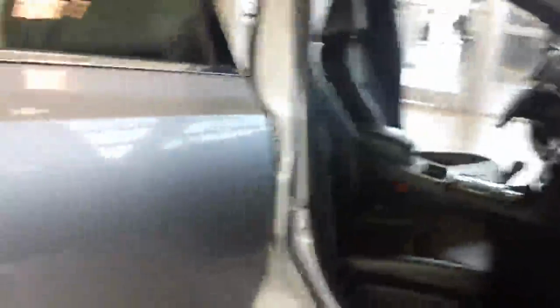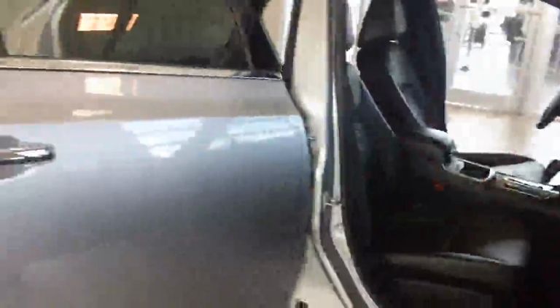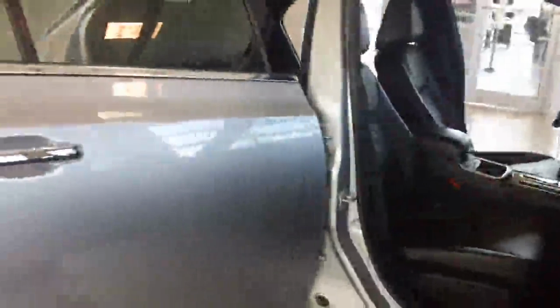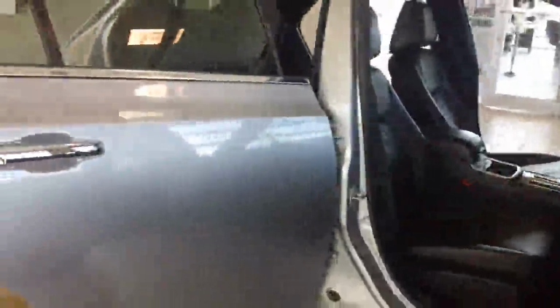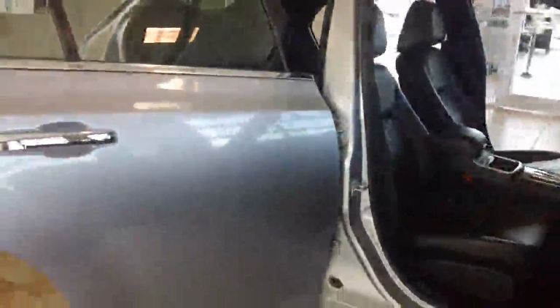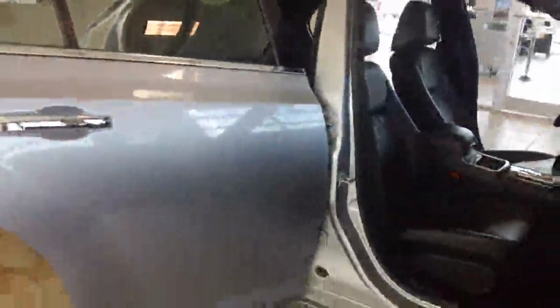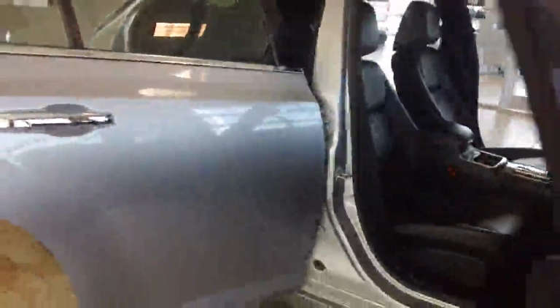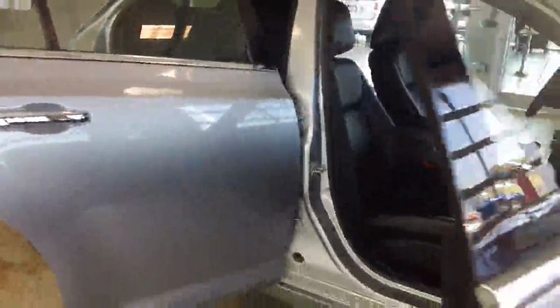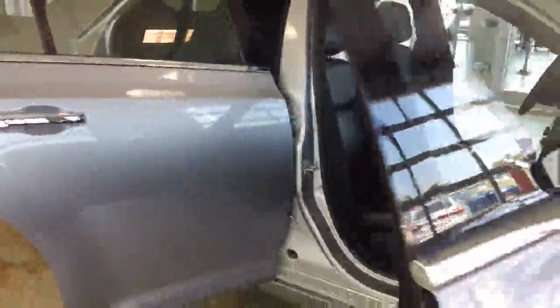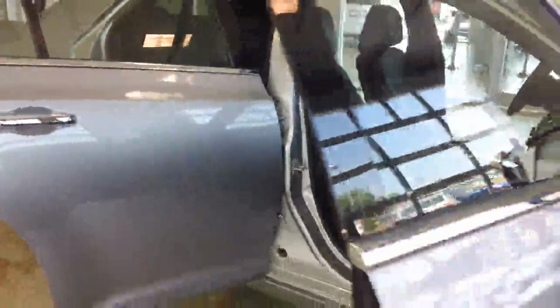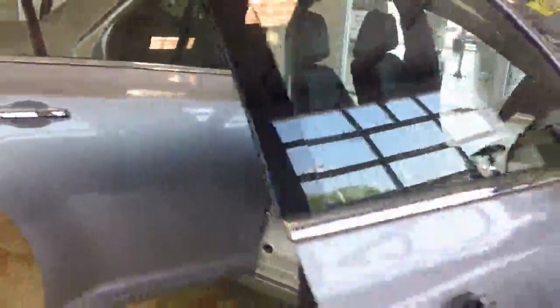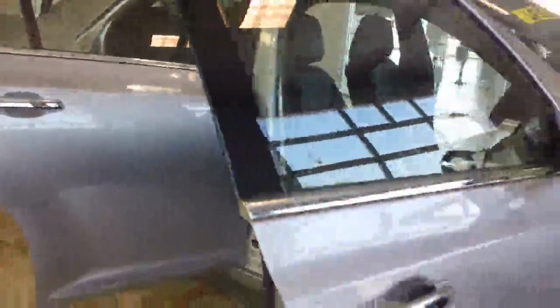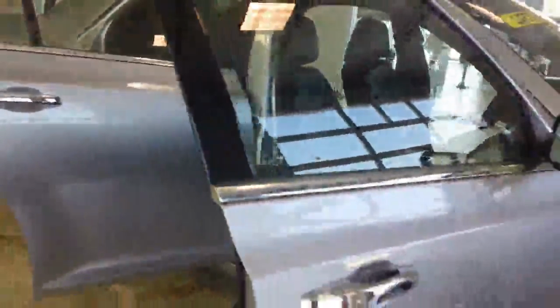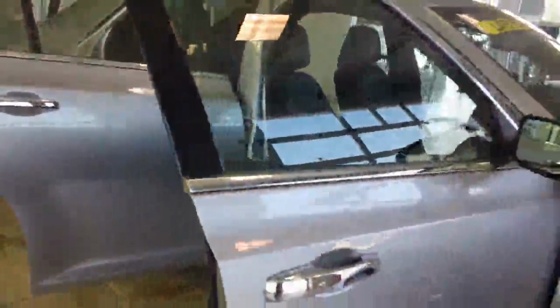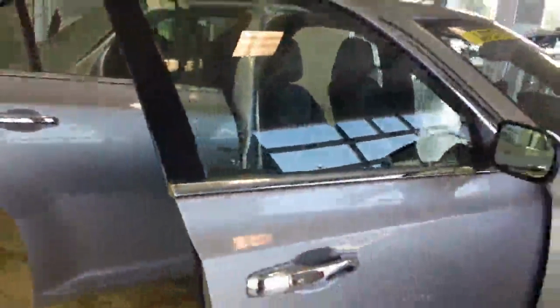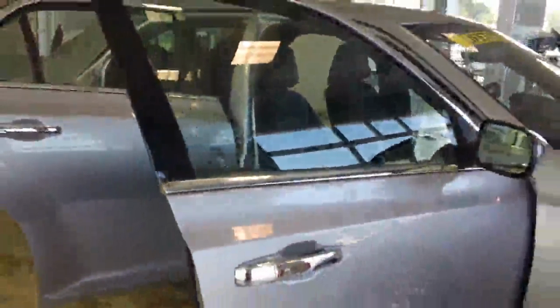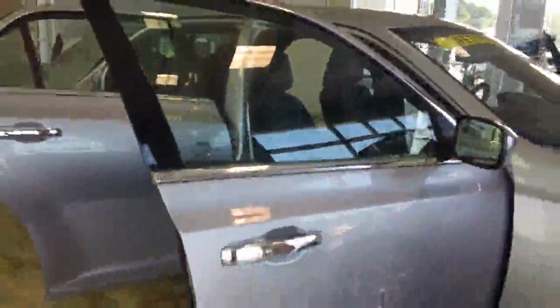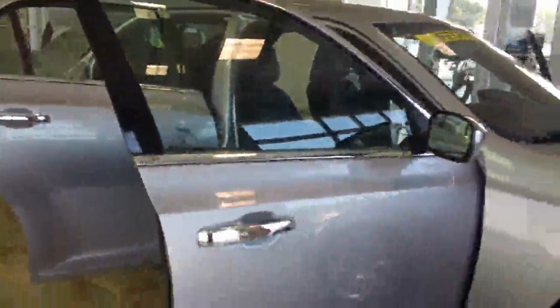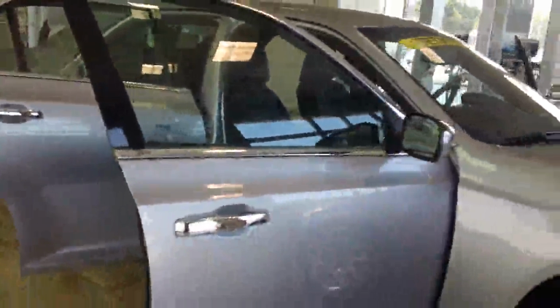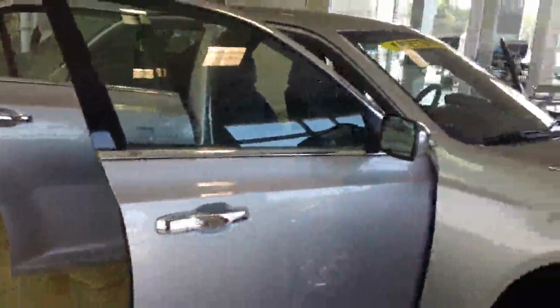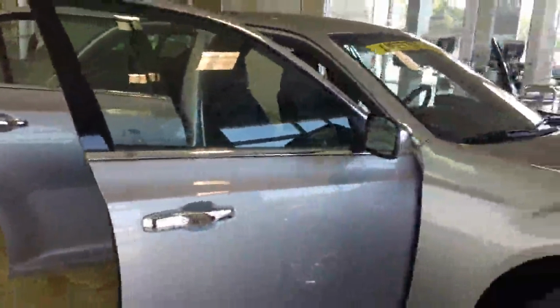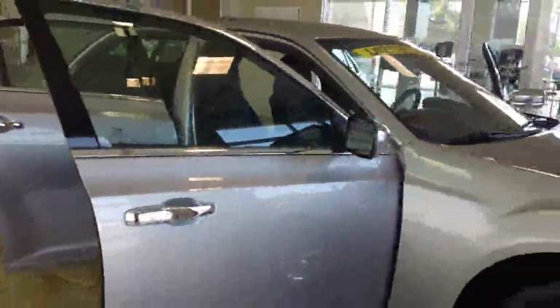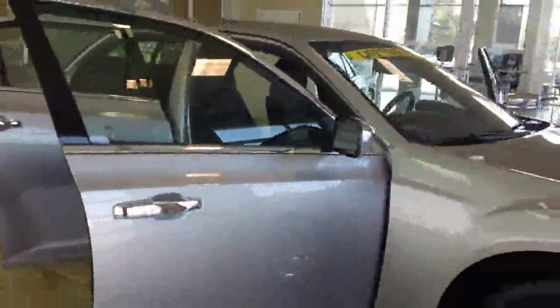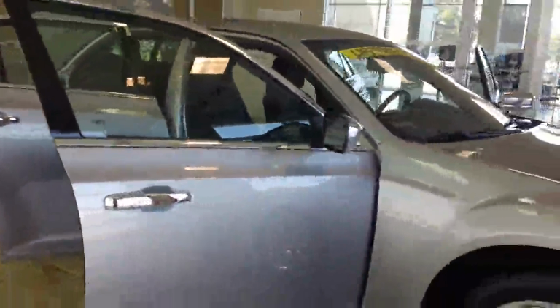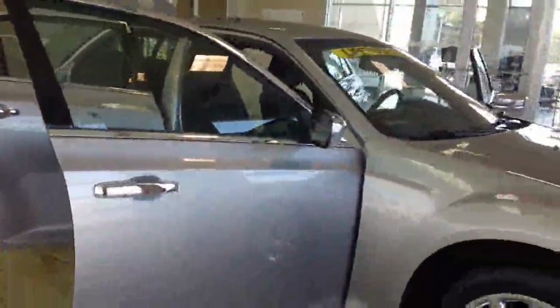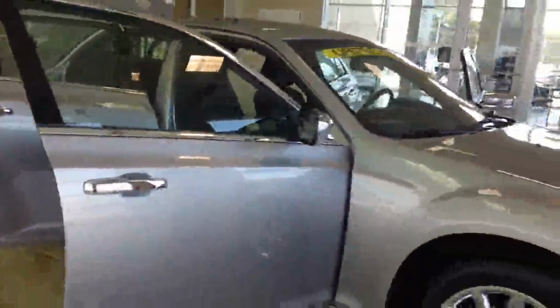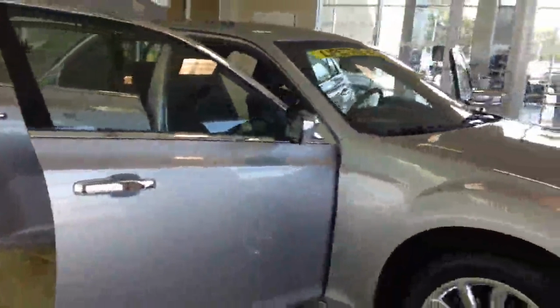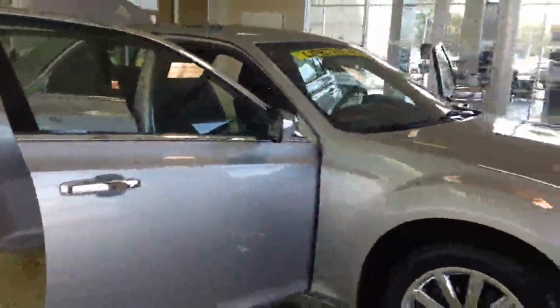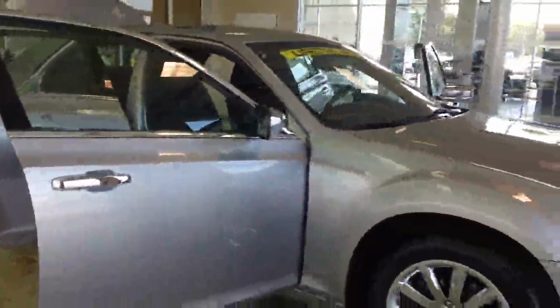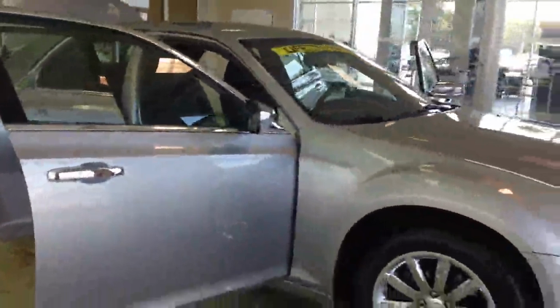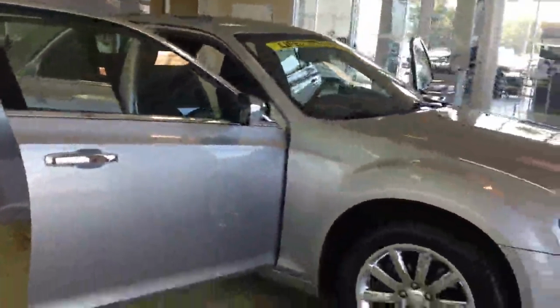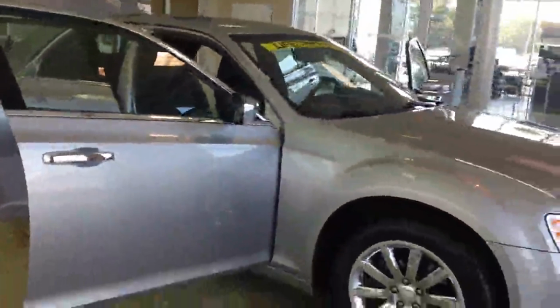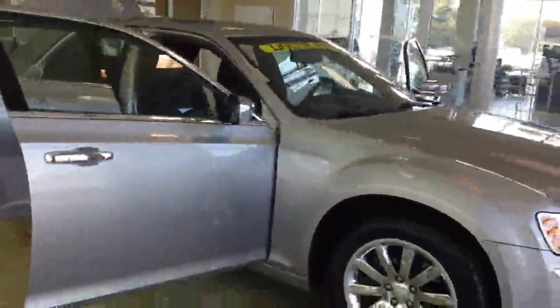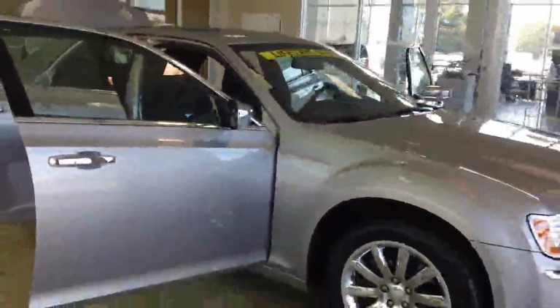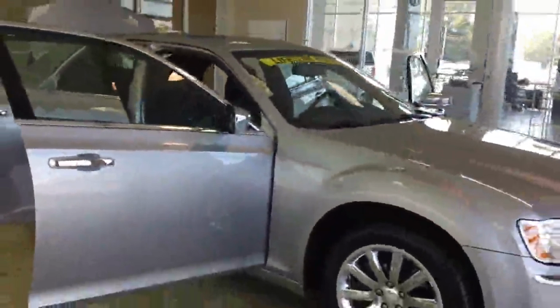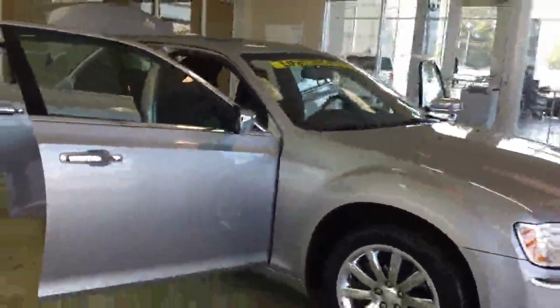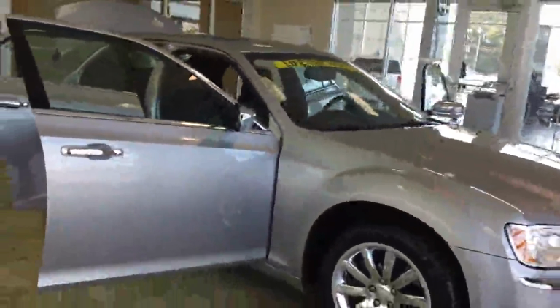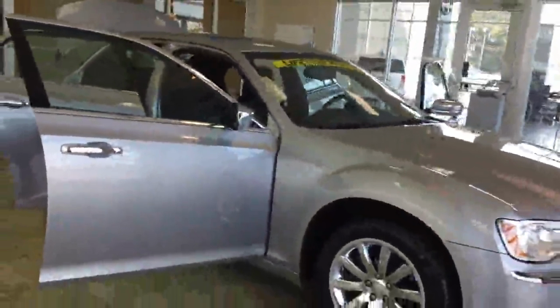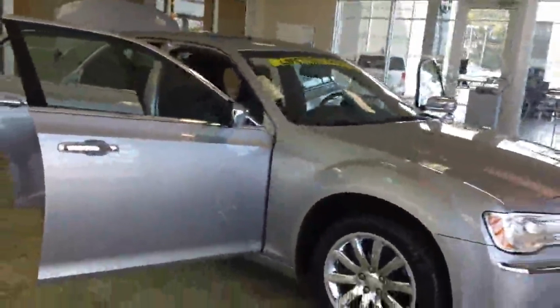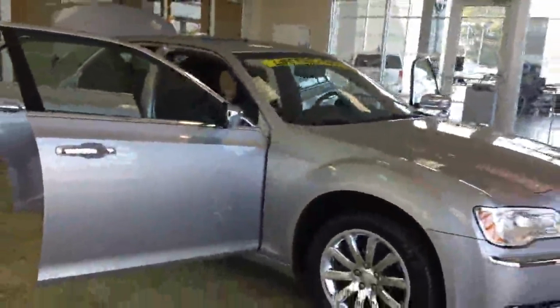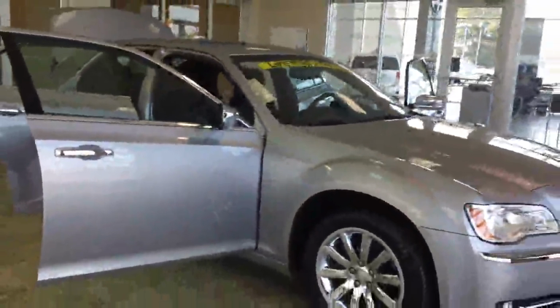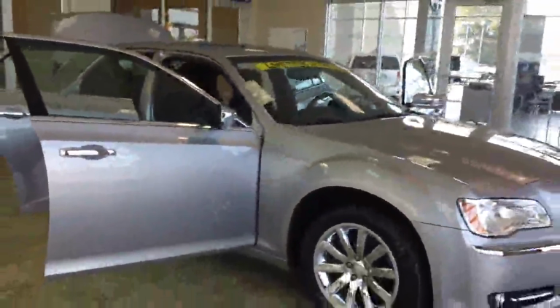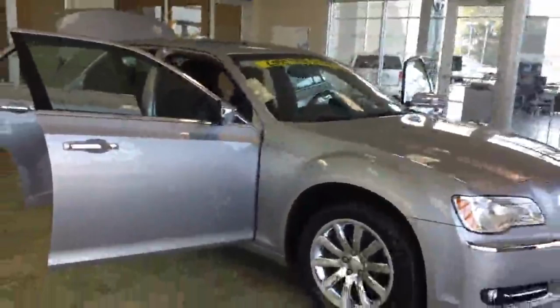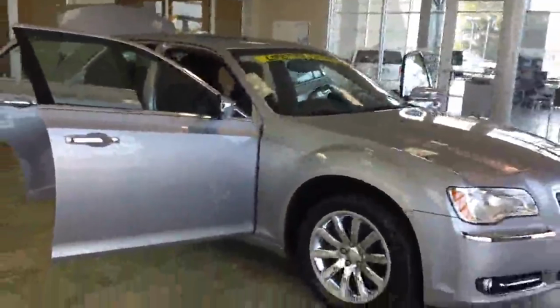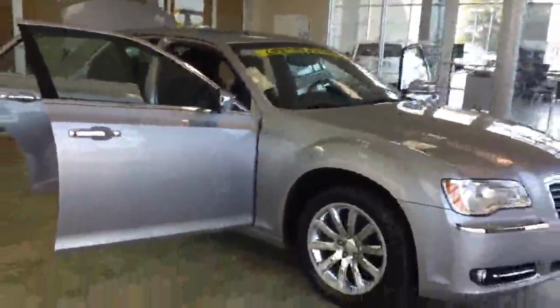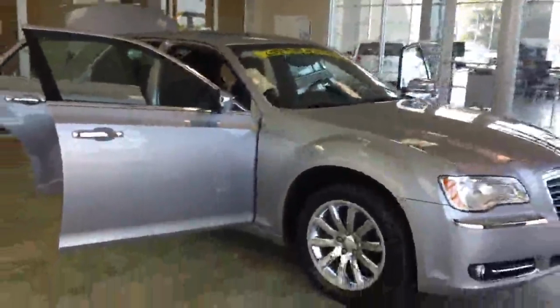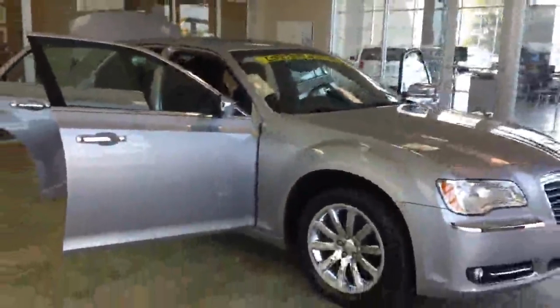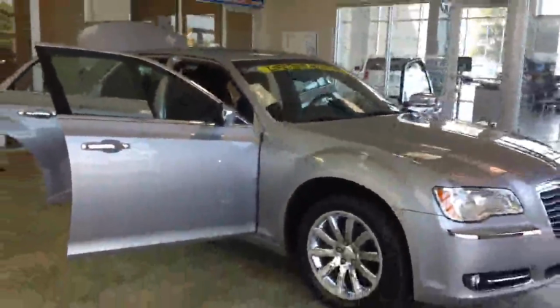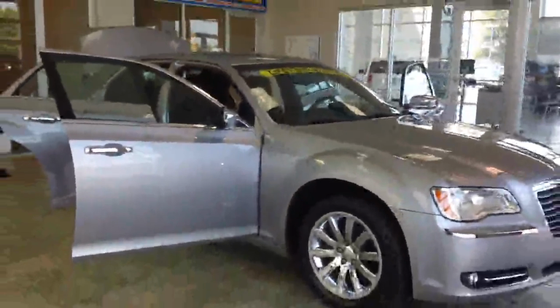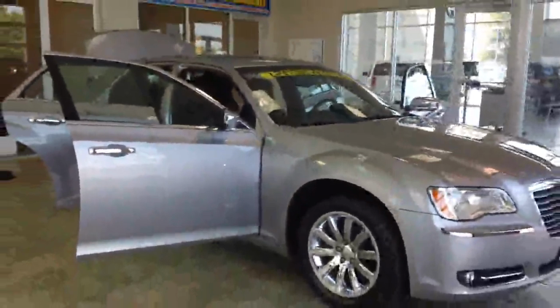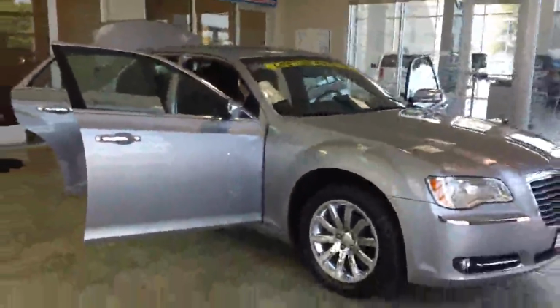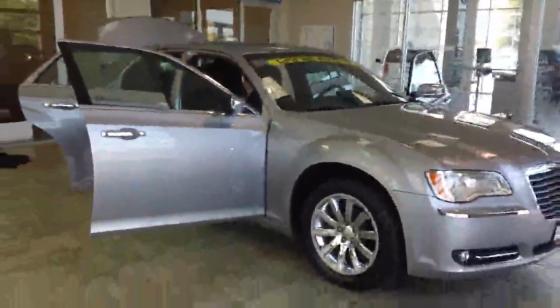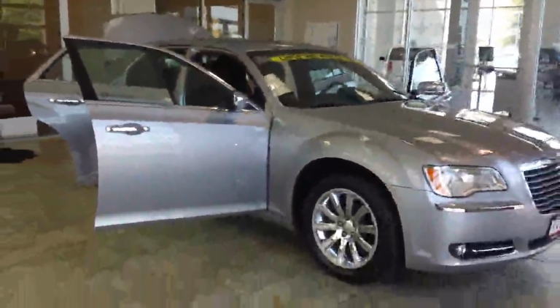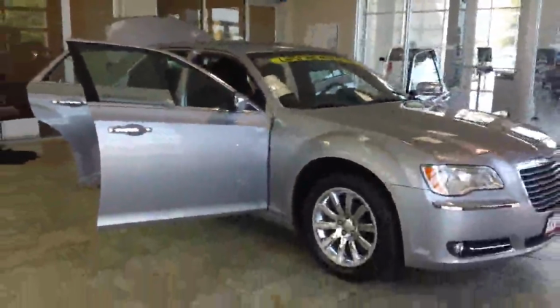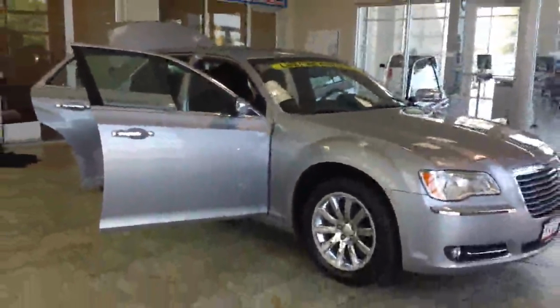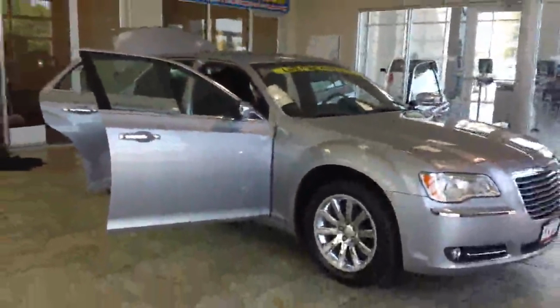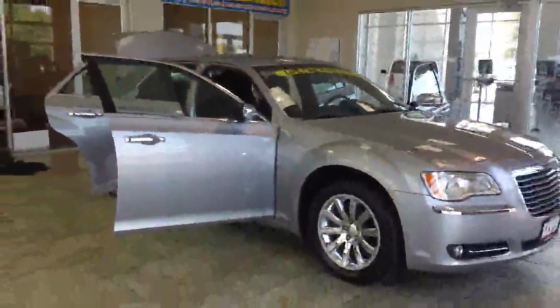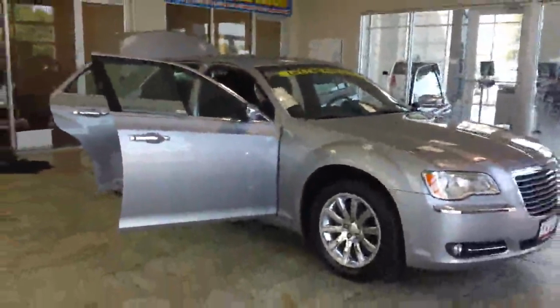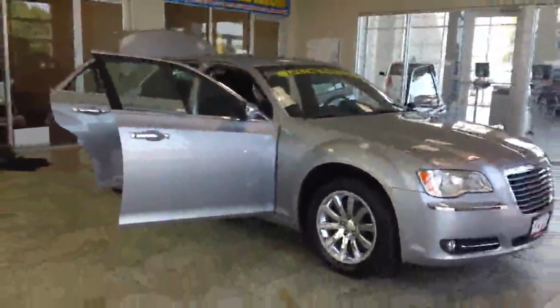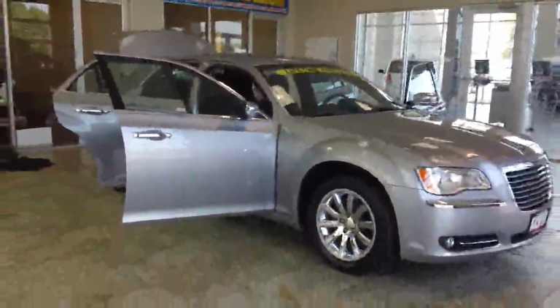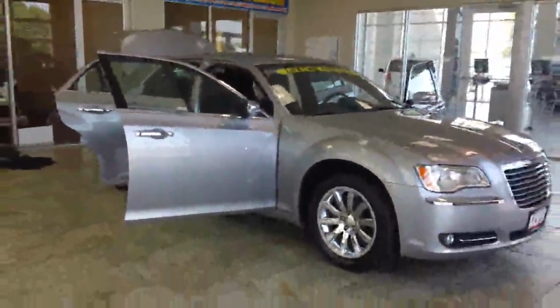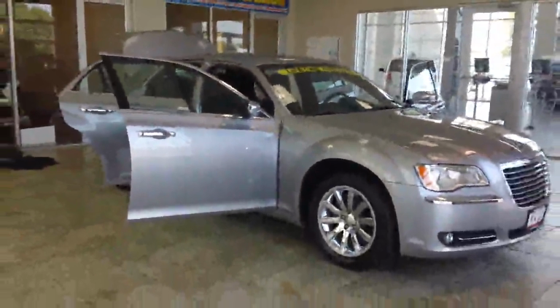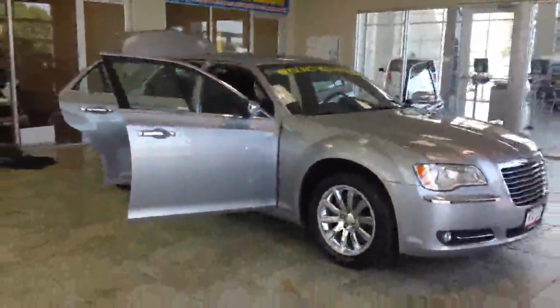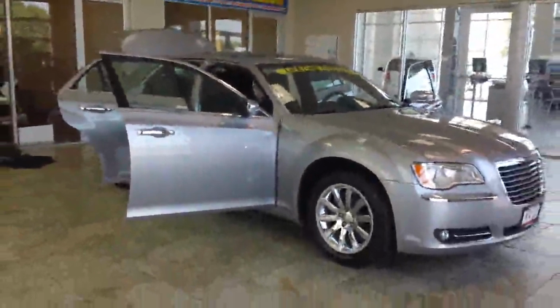Again, this is a 2011 Chrysler 300, and you can find it at Casper Chrysler Dodge and Jeep in Sandusky, Ohio.